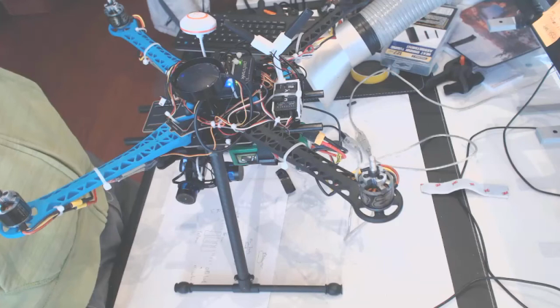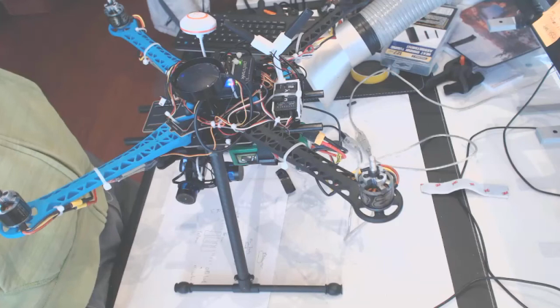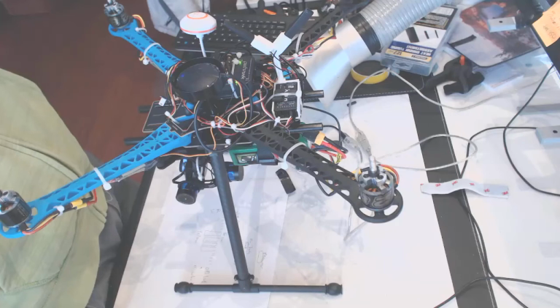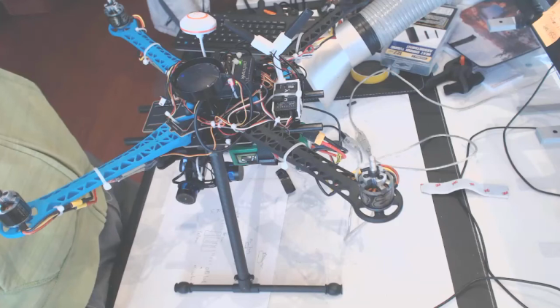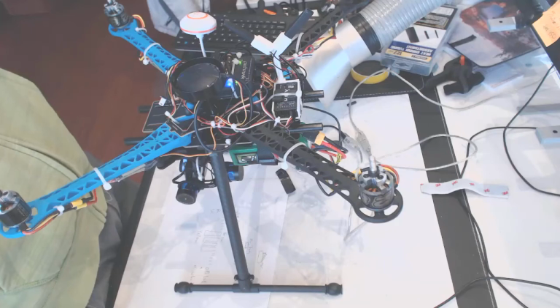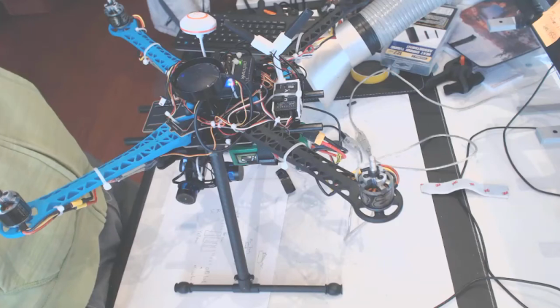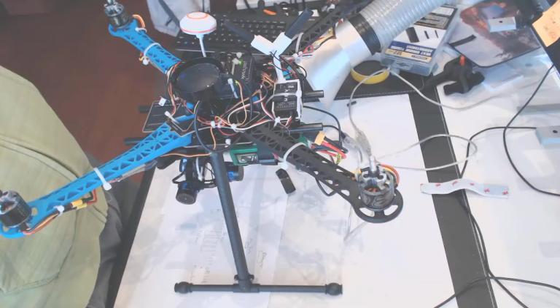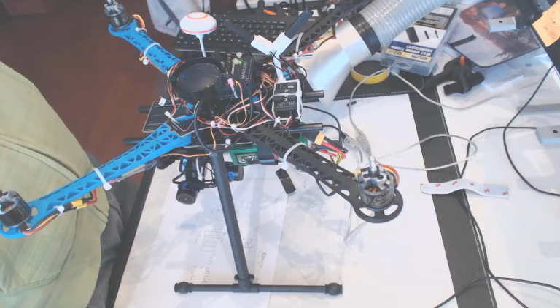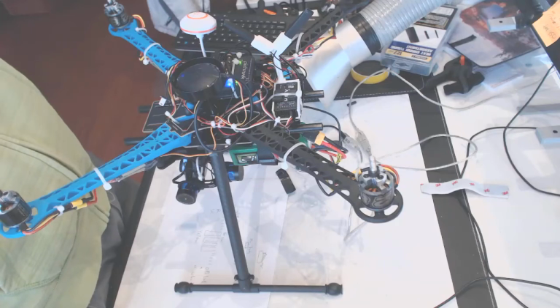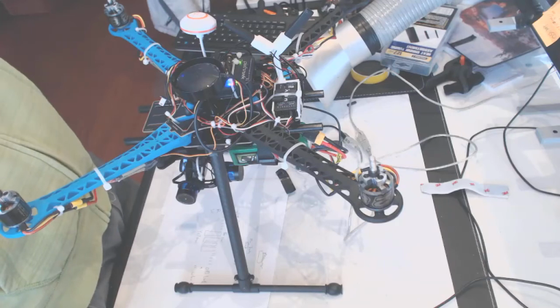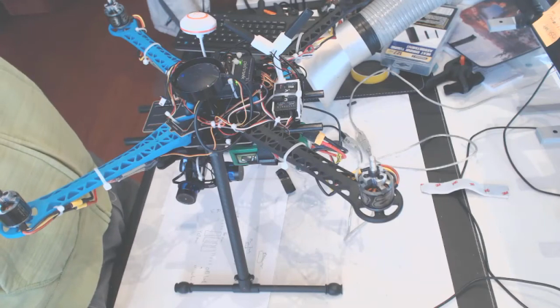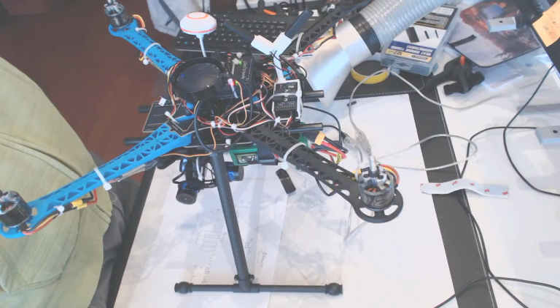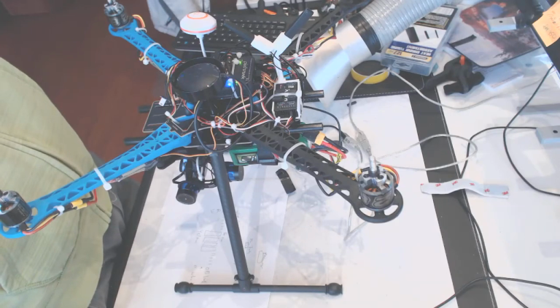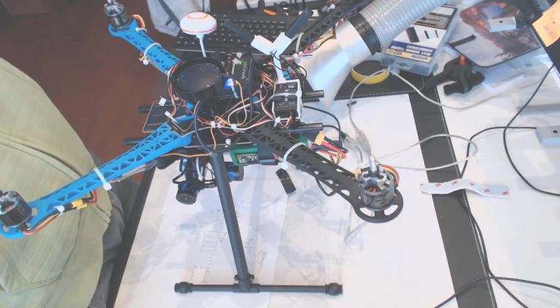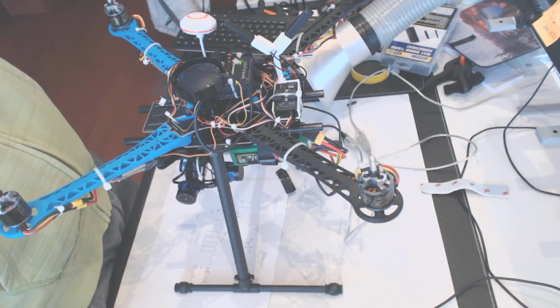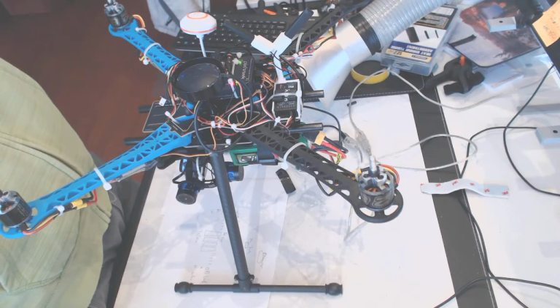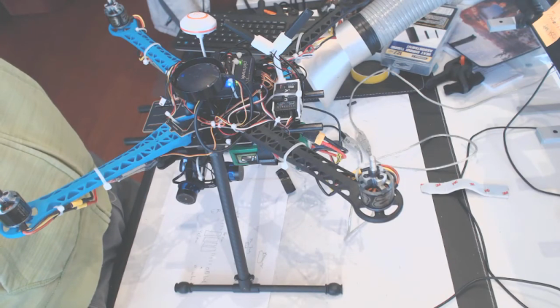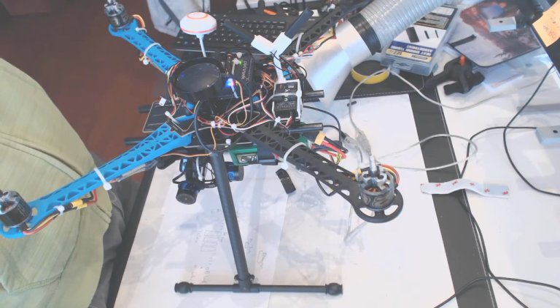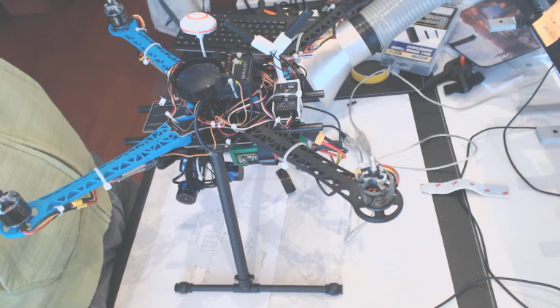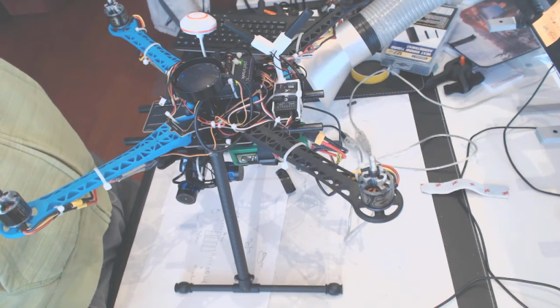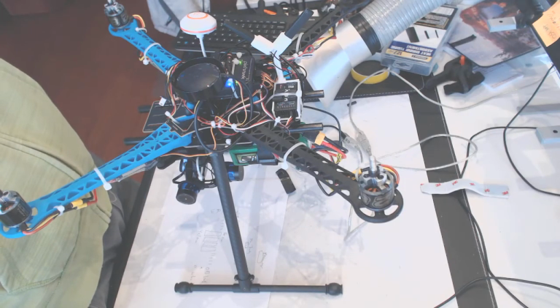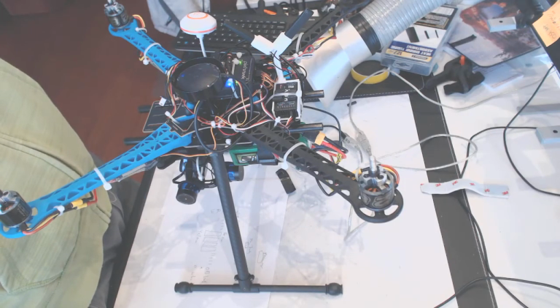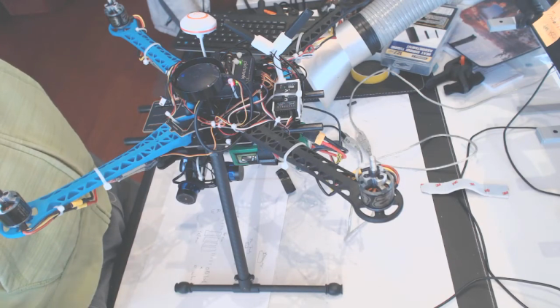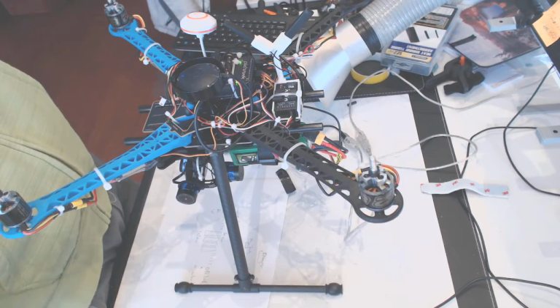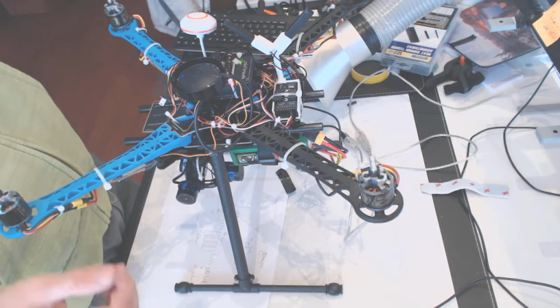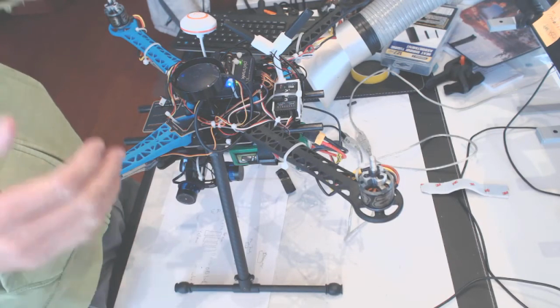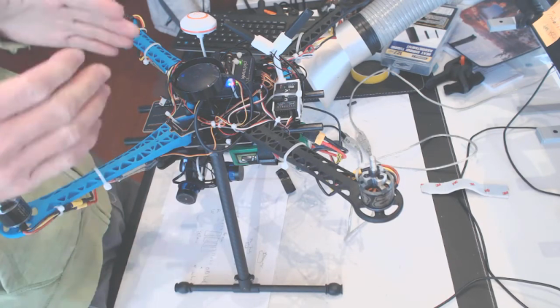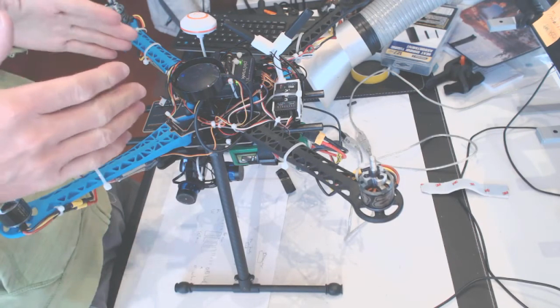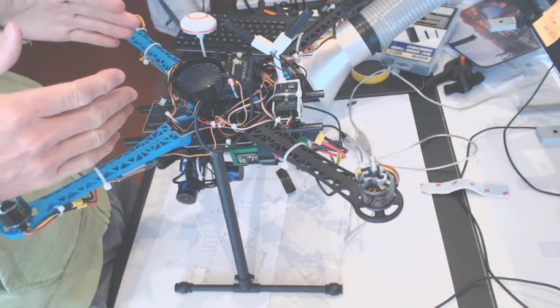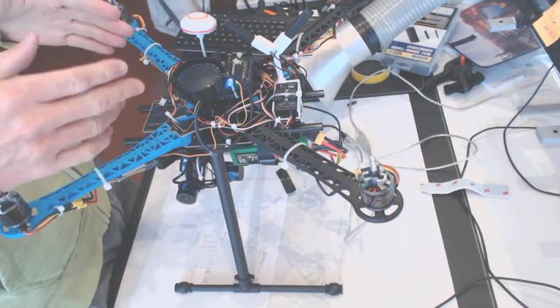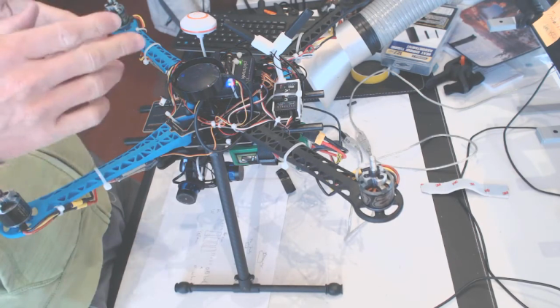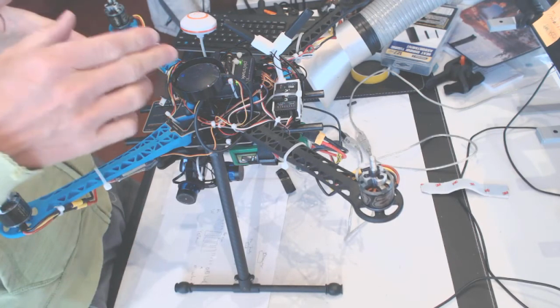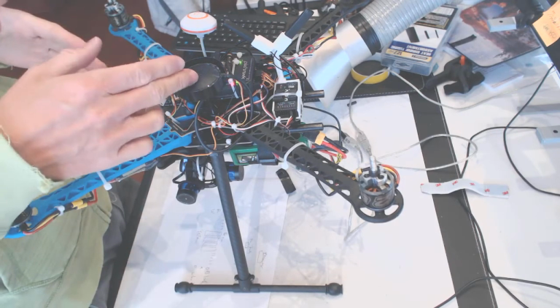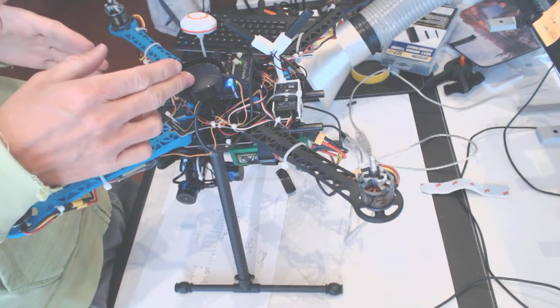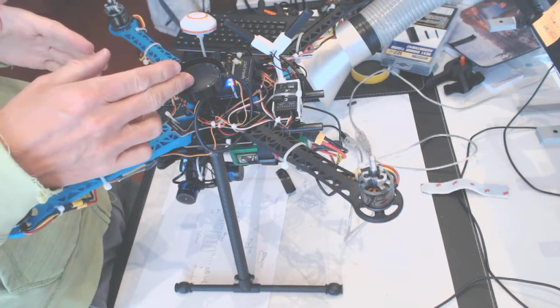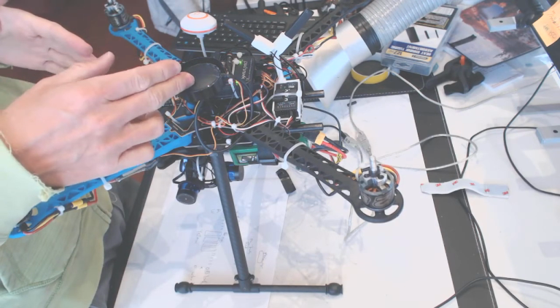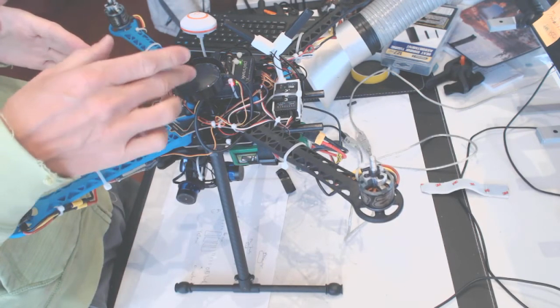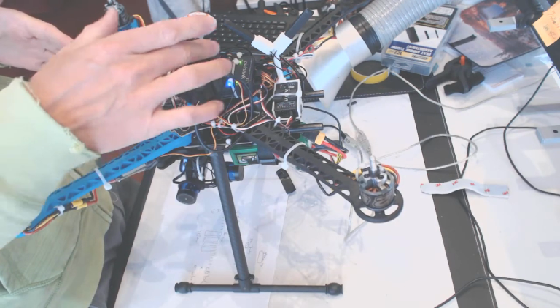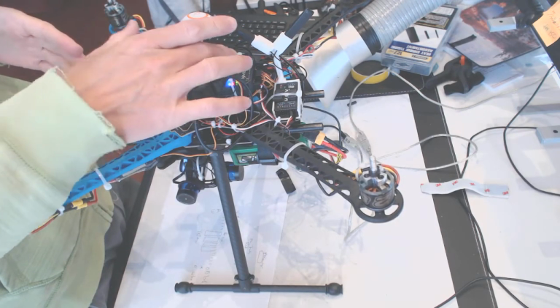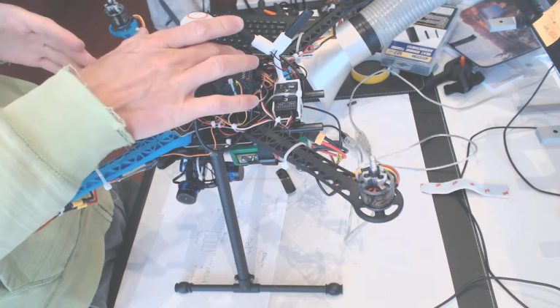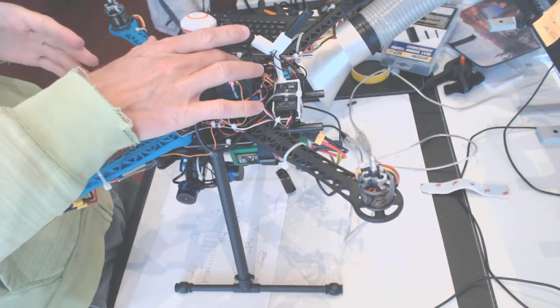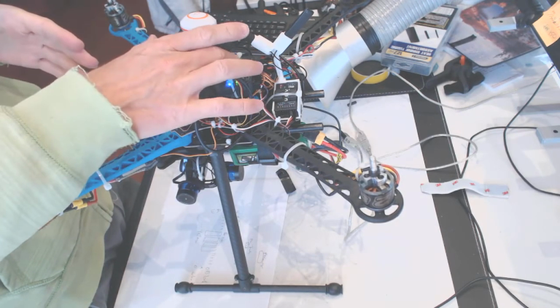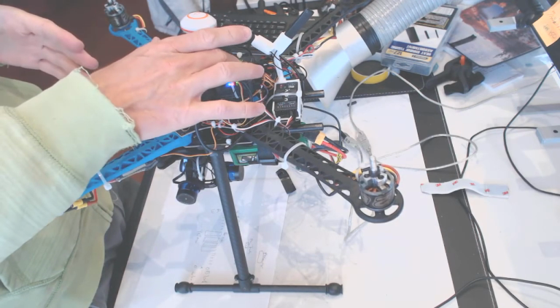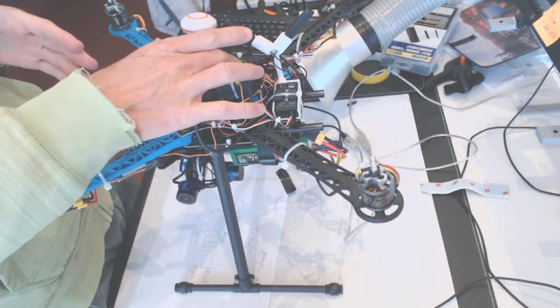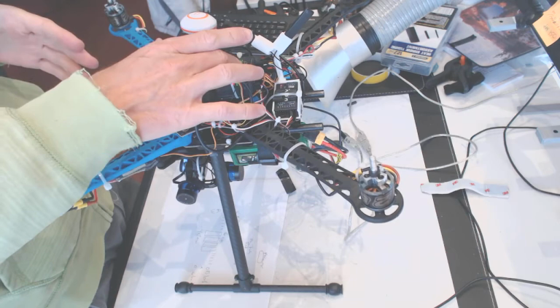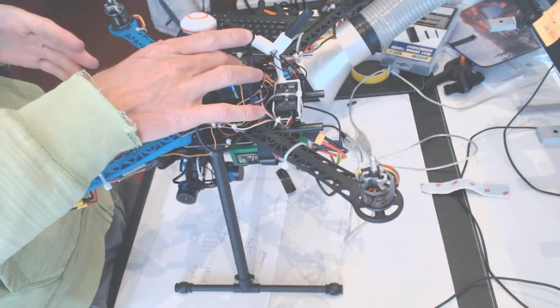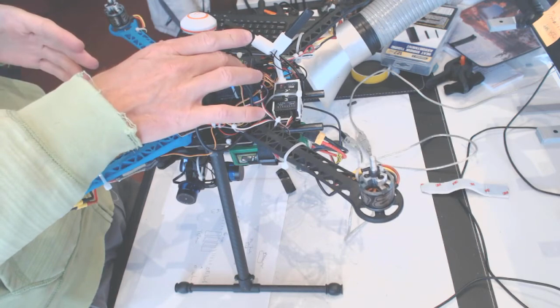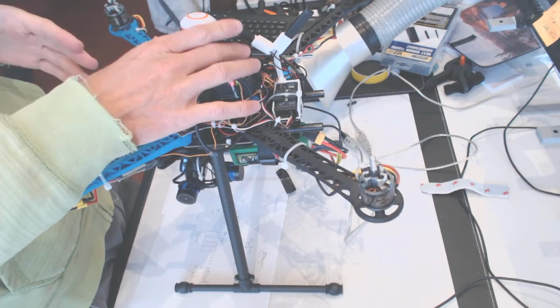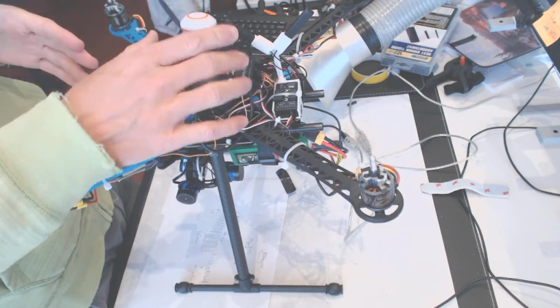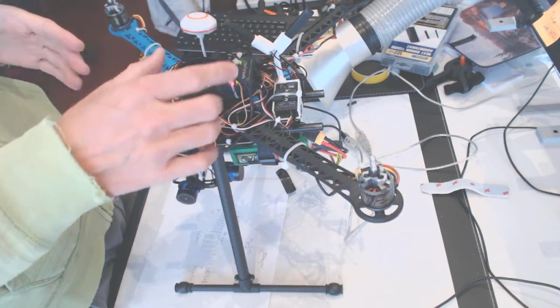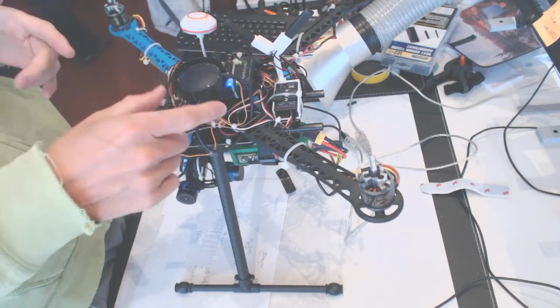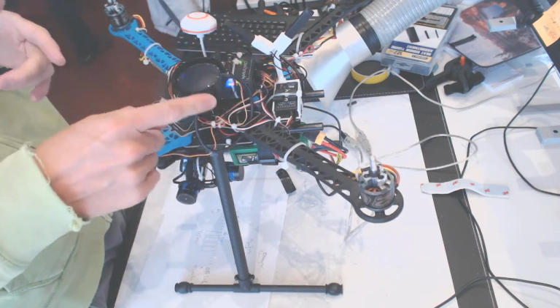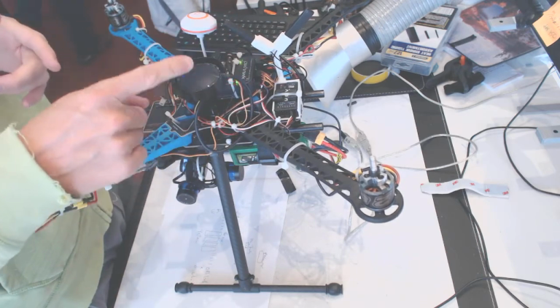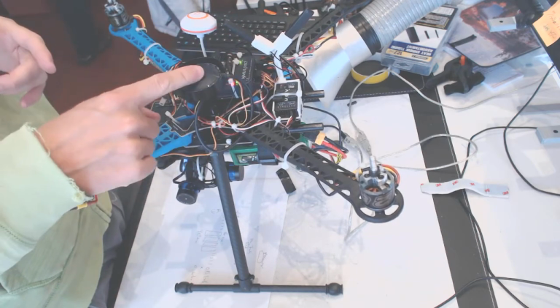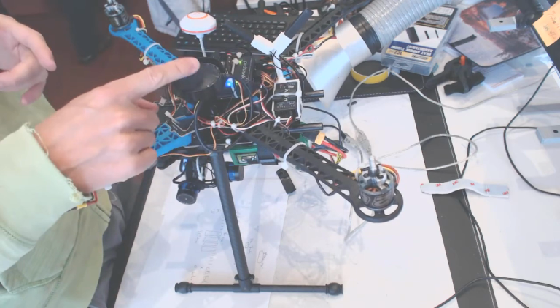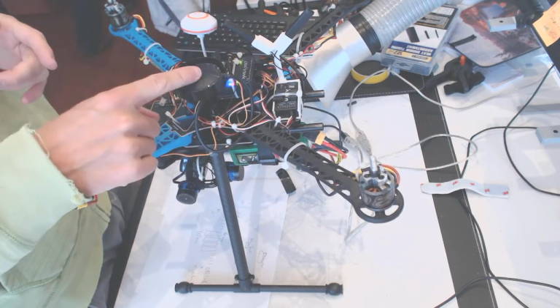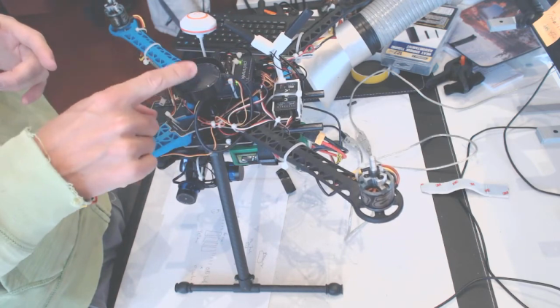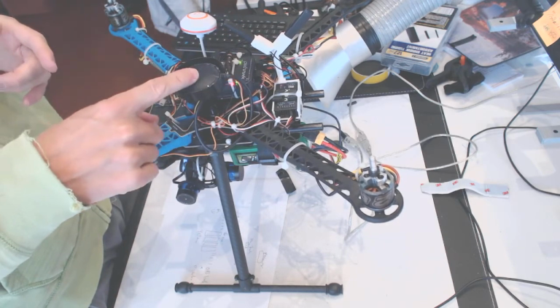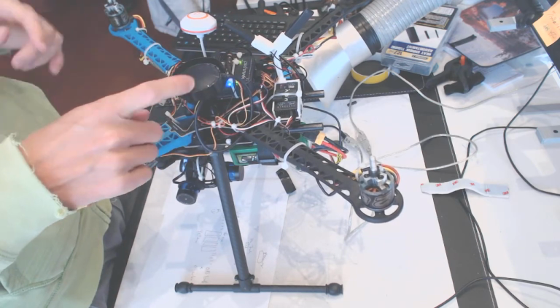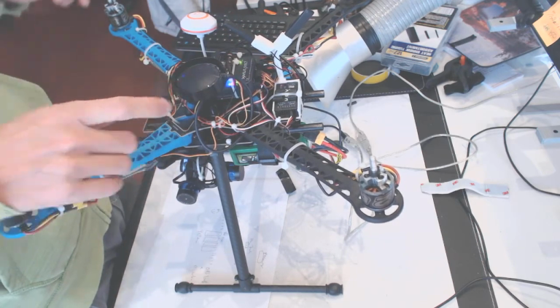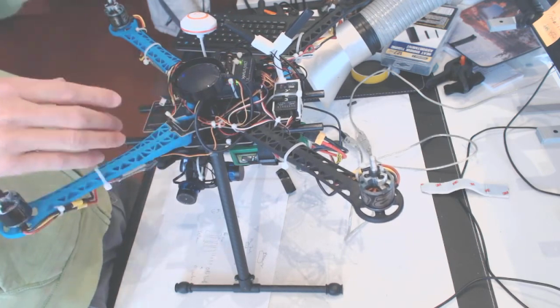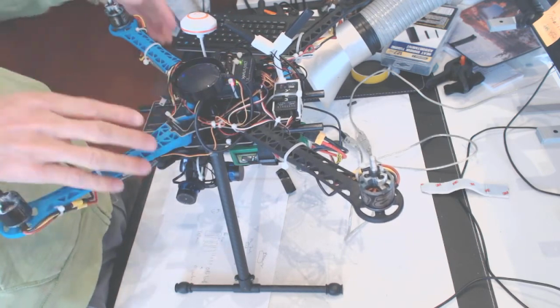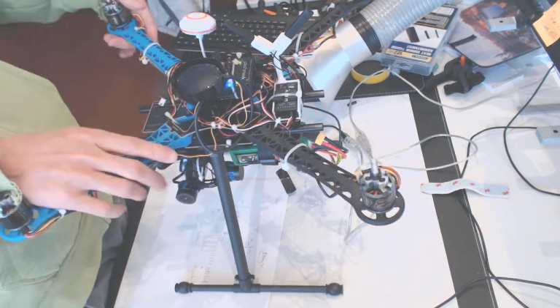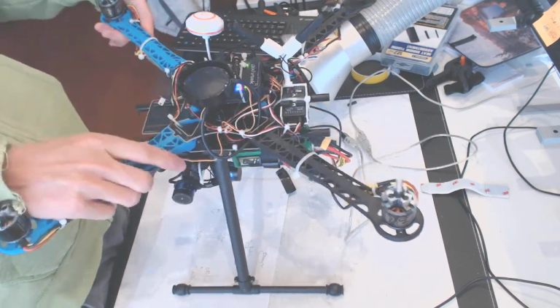Alright guys, let me show you how to properly calibrate the compass for the Pixhawk as well as the external compass.